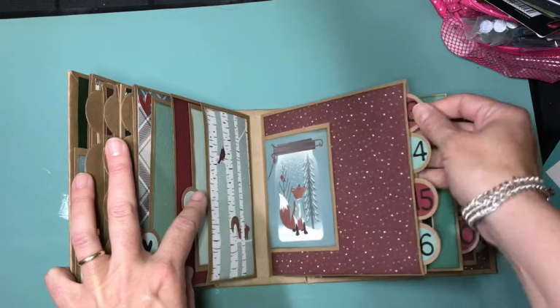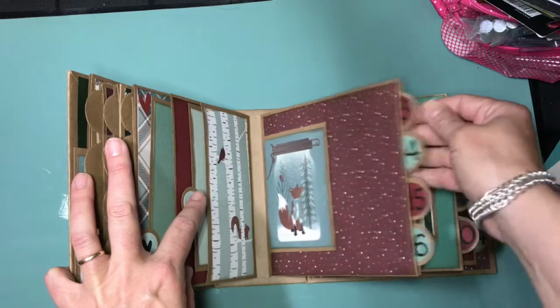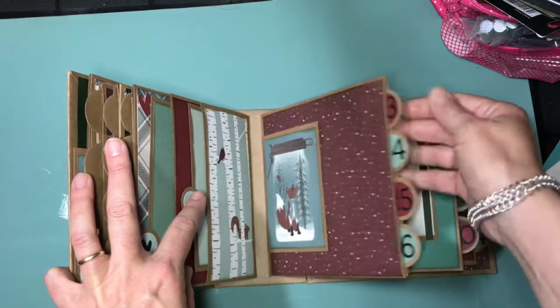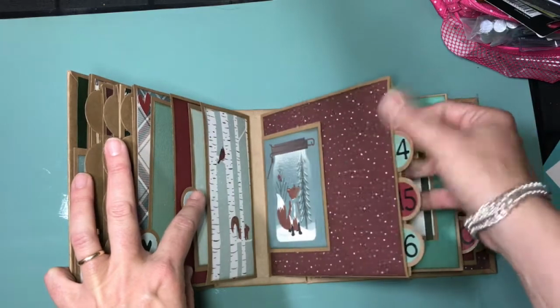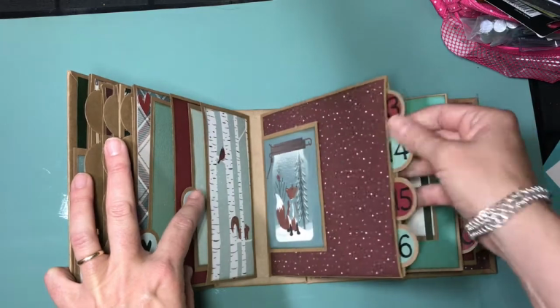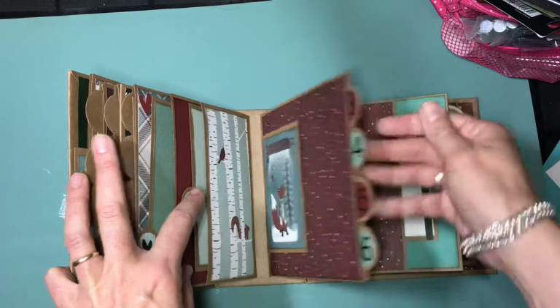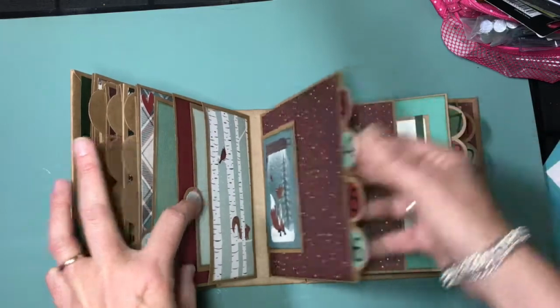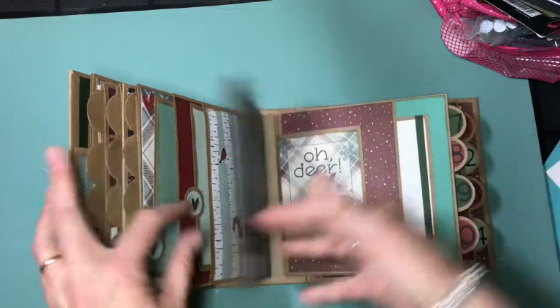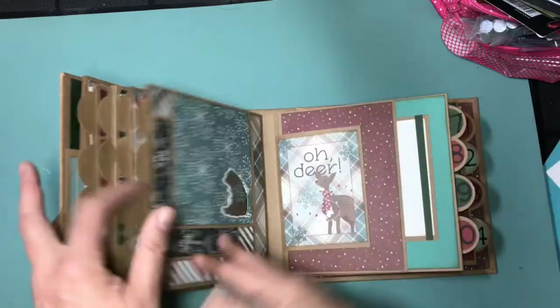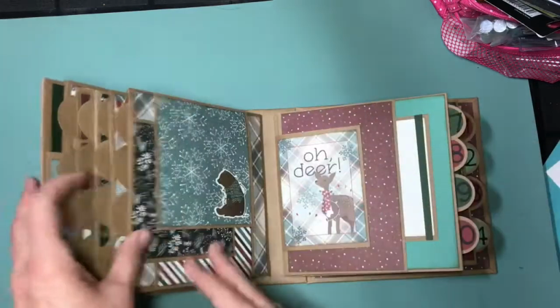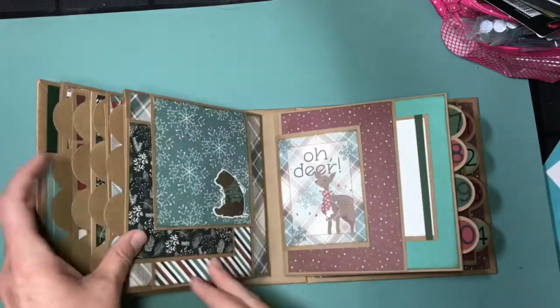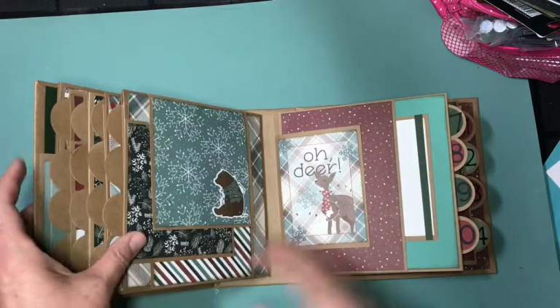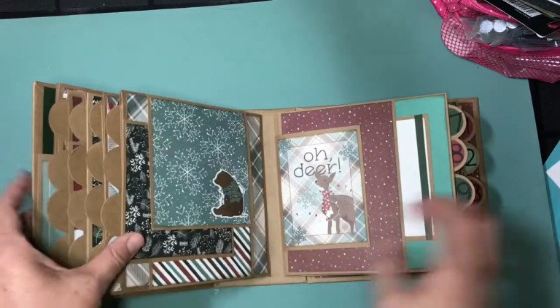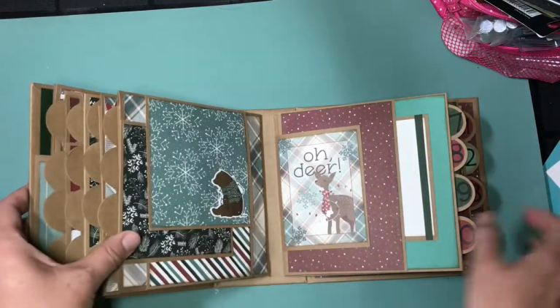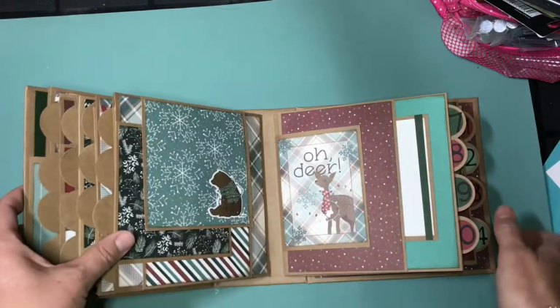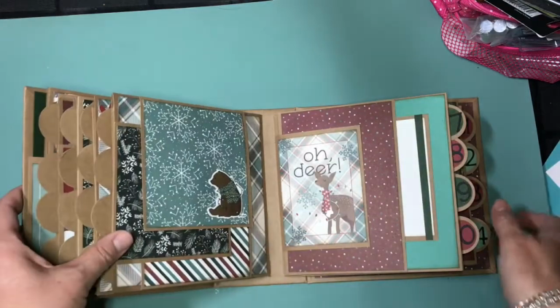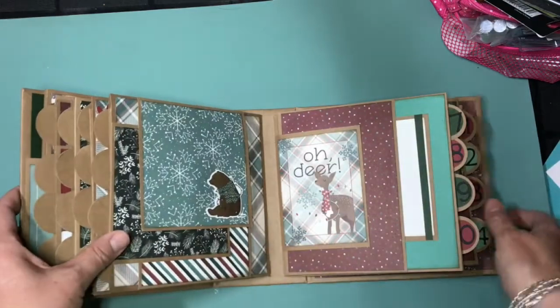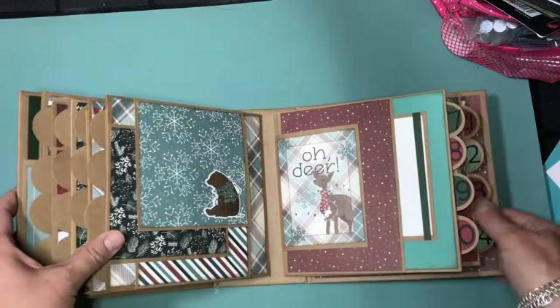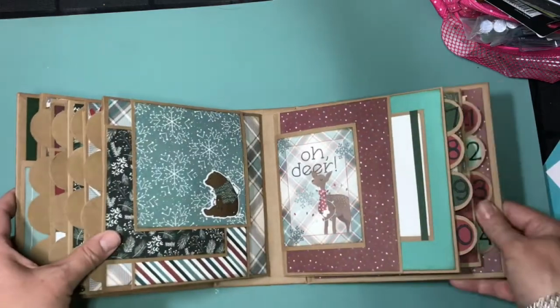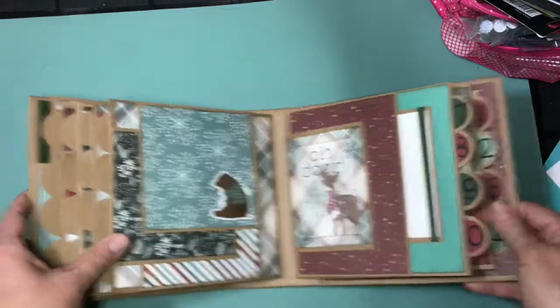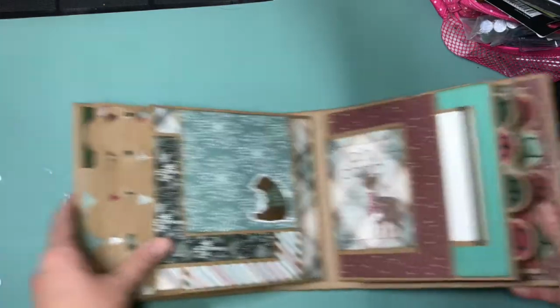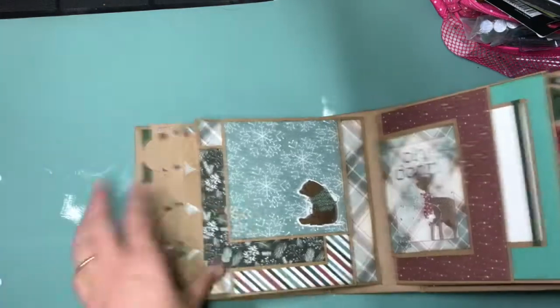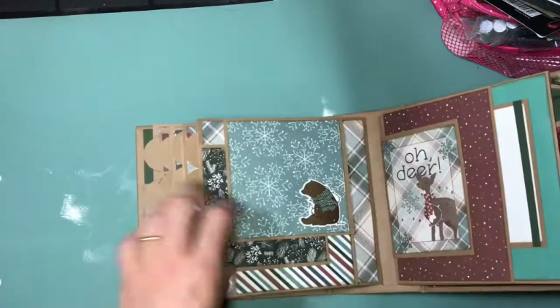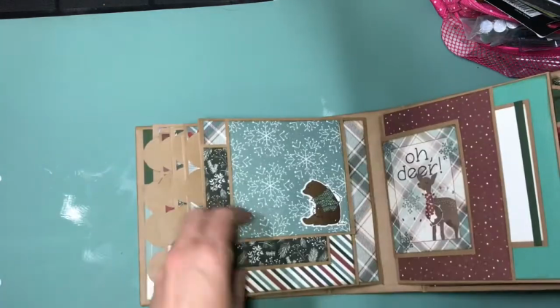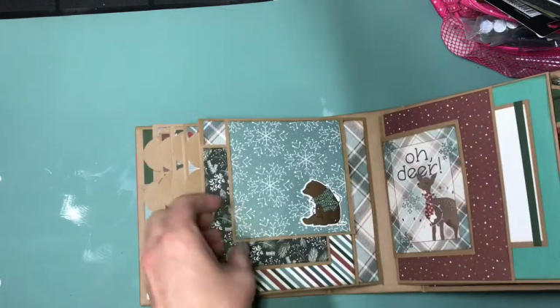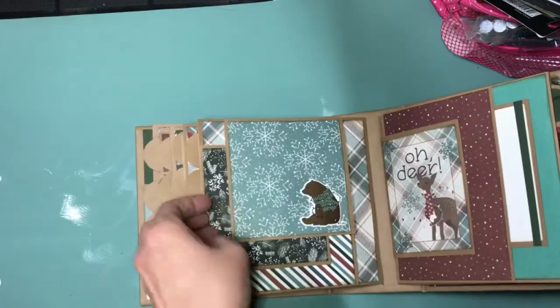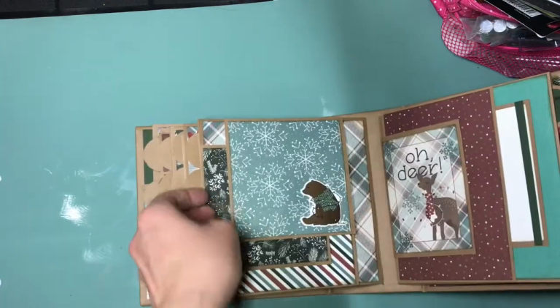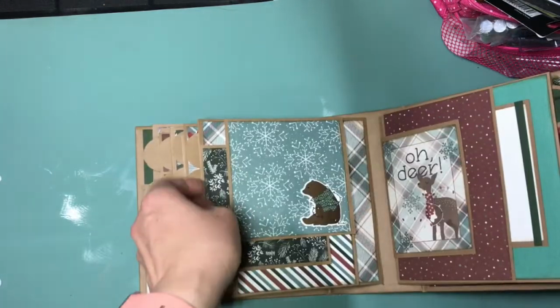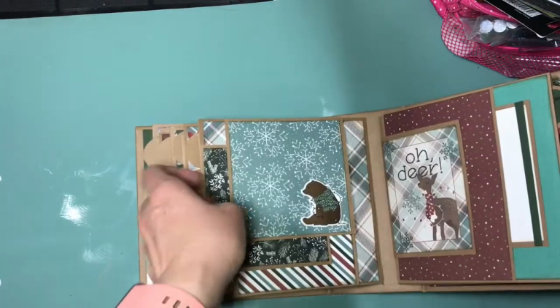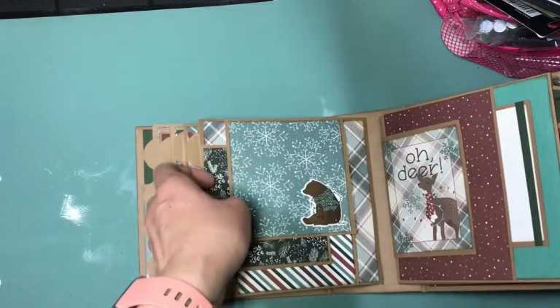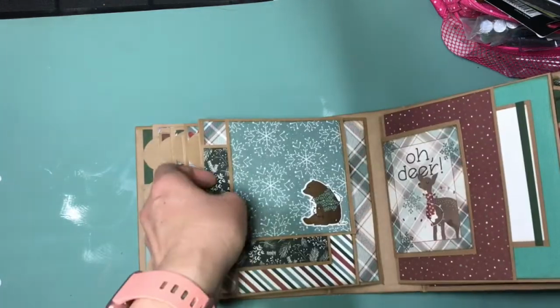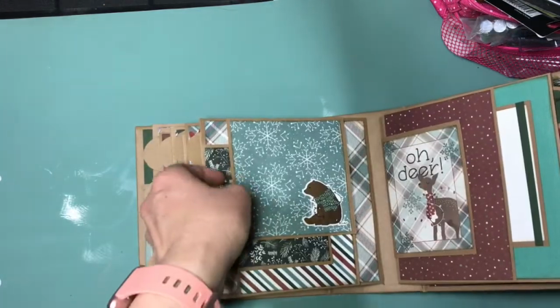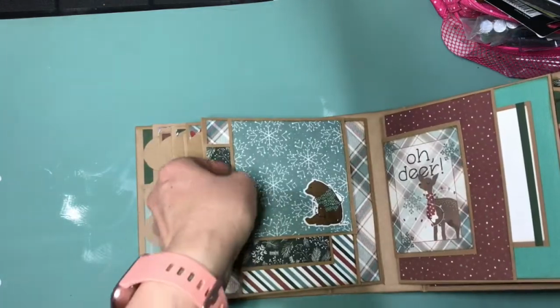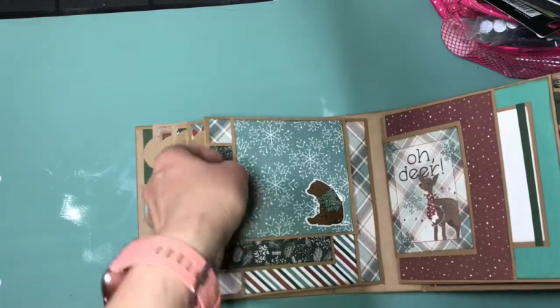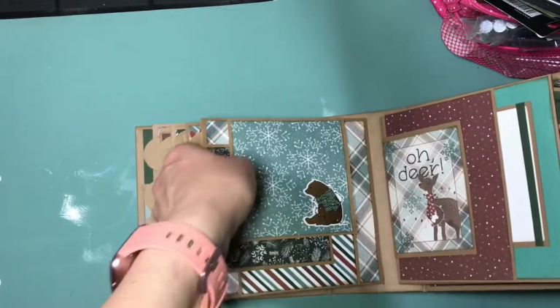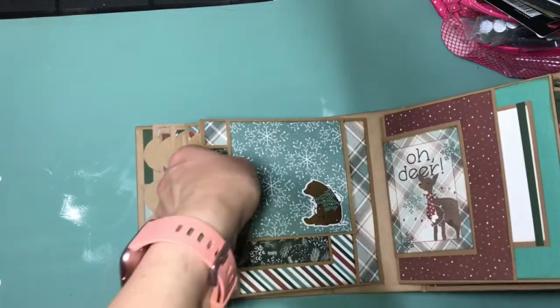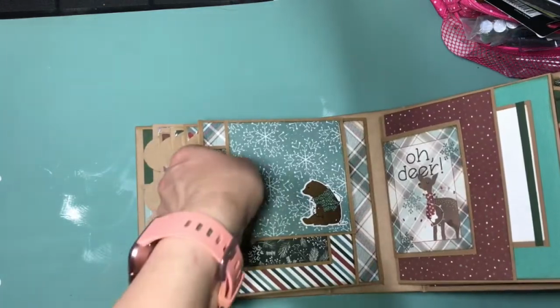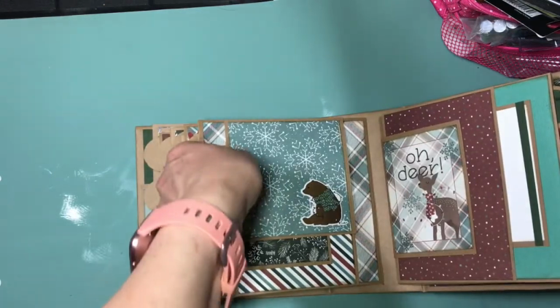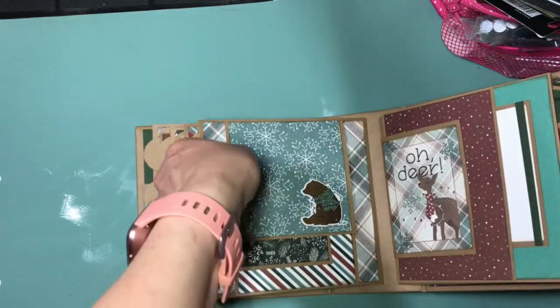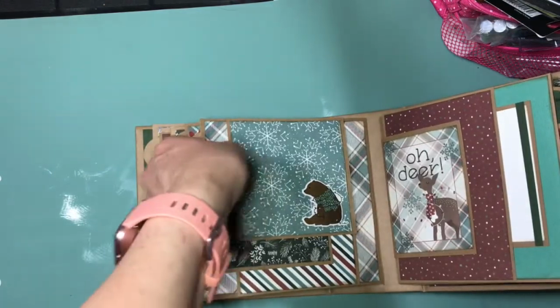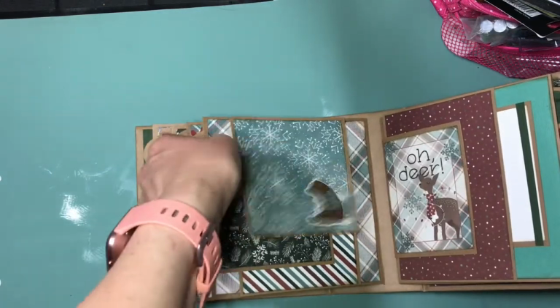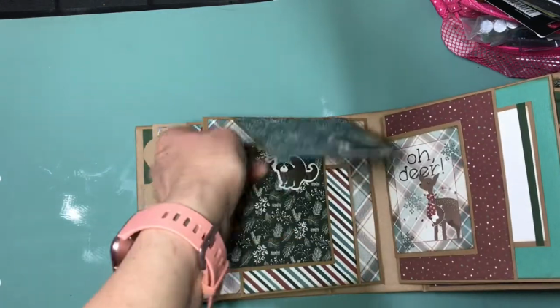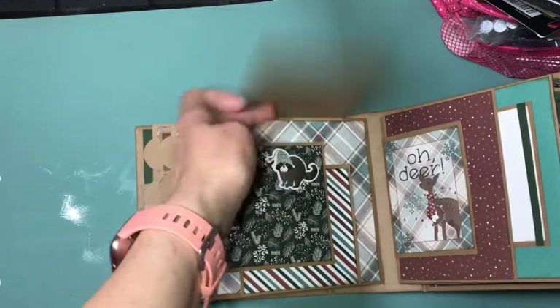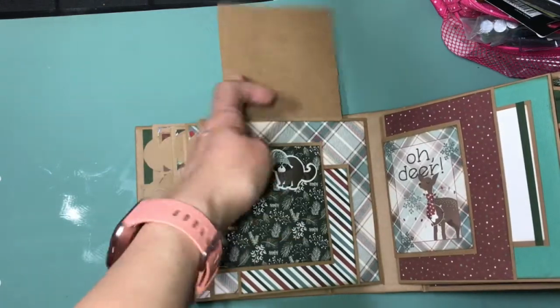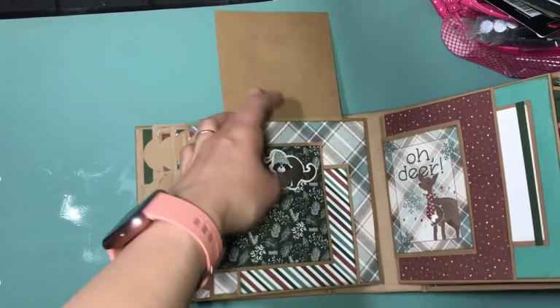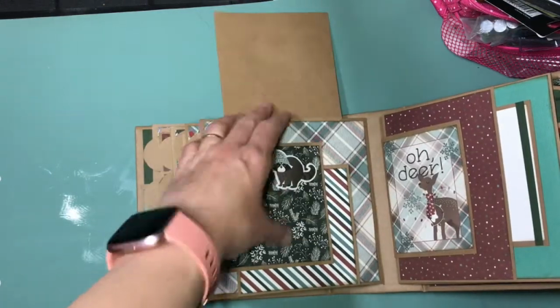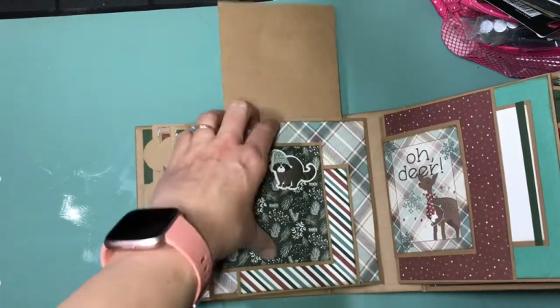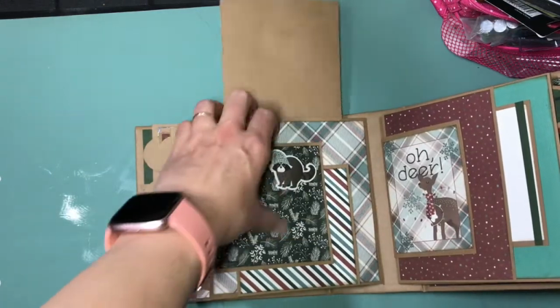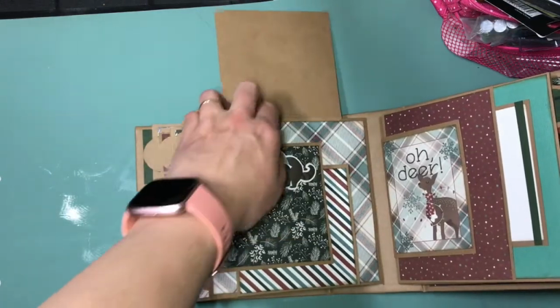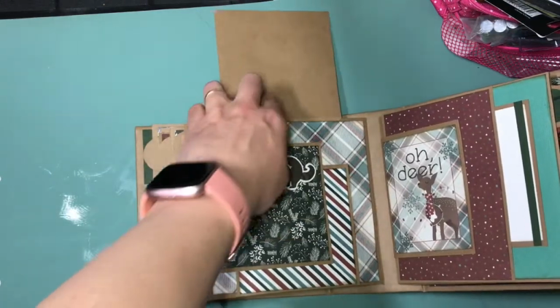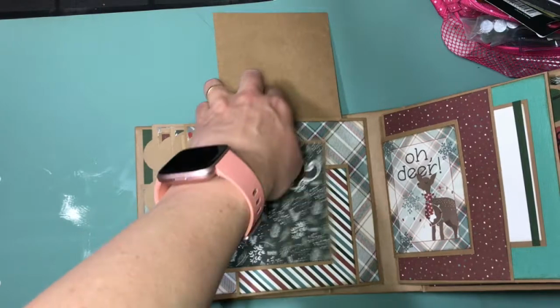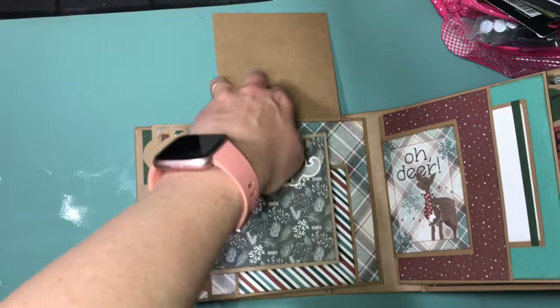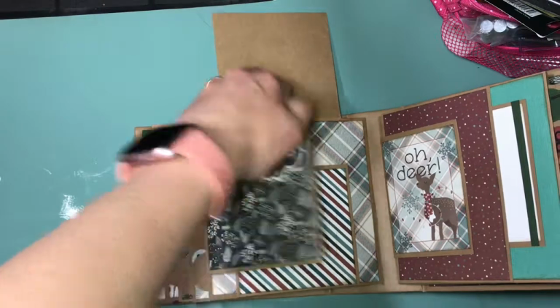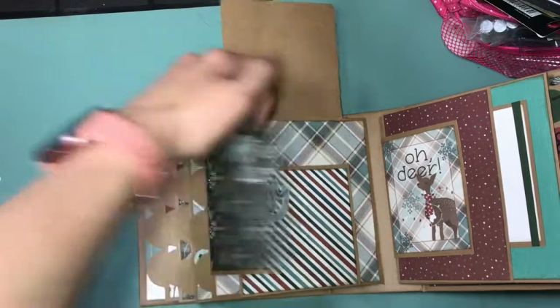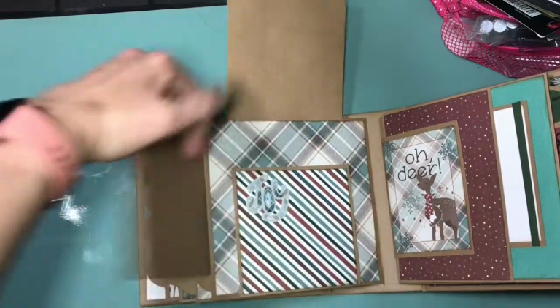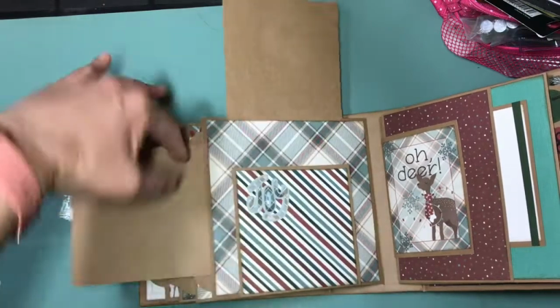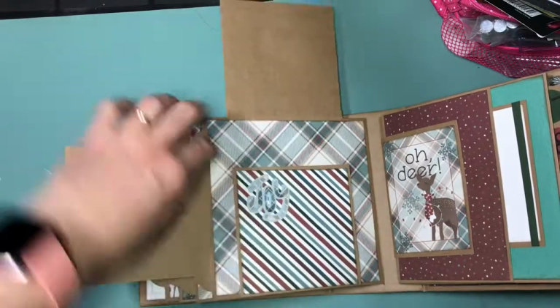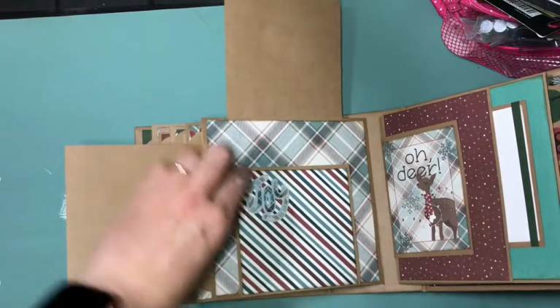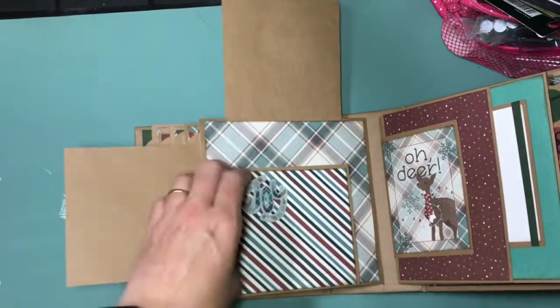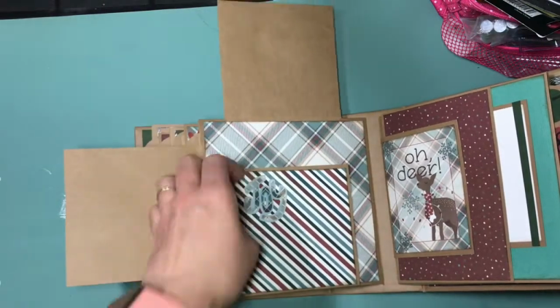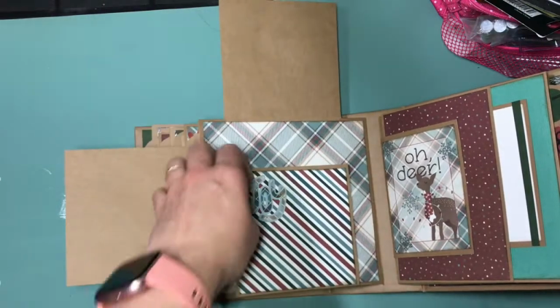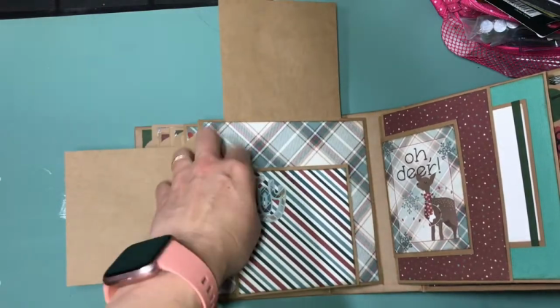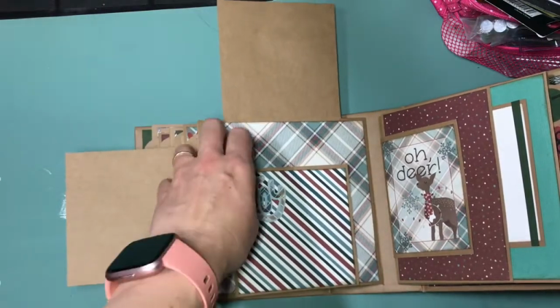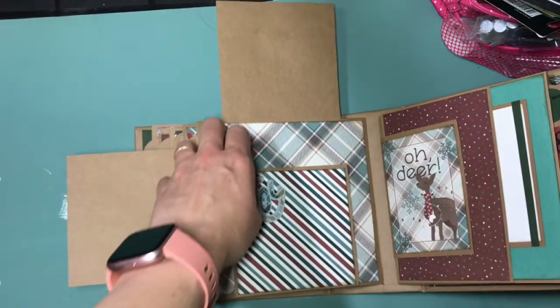And then some photomats, and then 4x4 flip-ups and flip-outs.